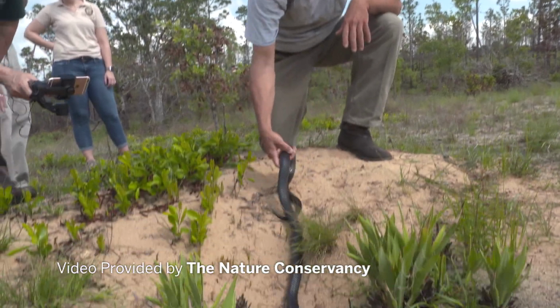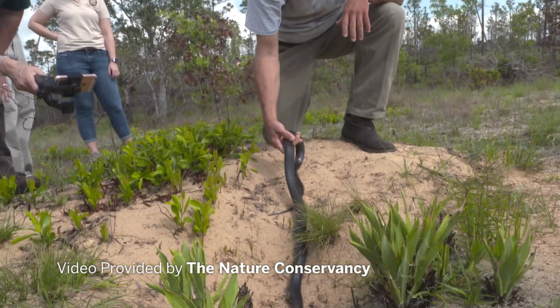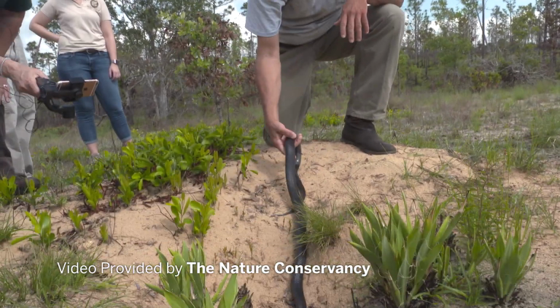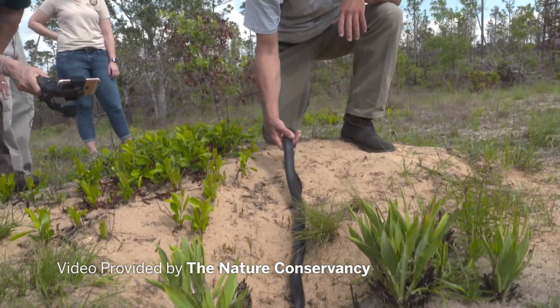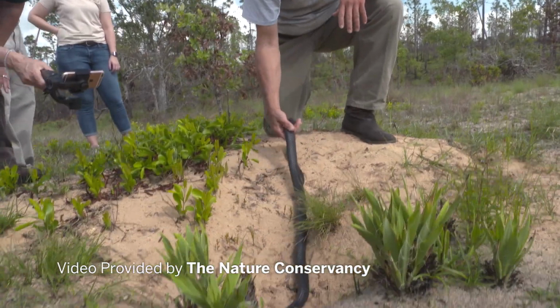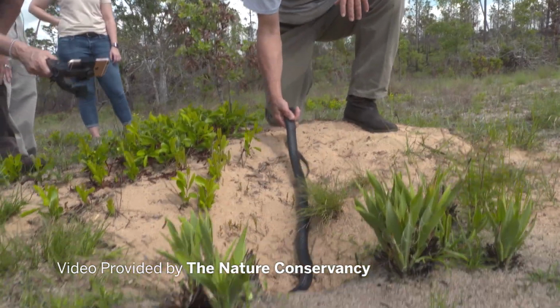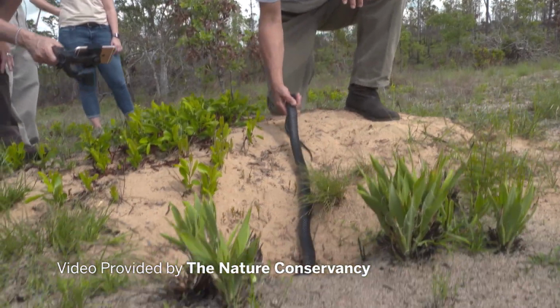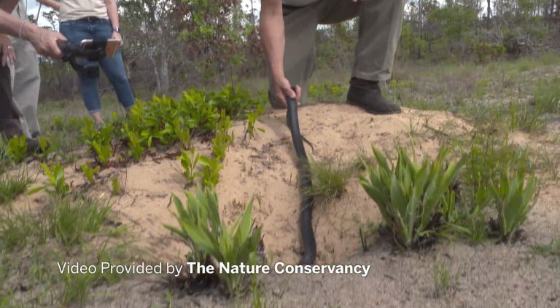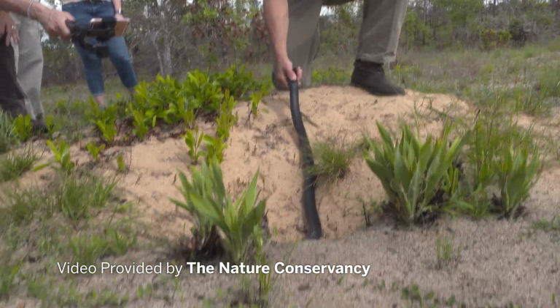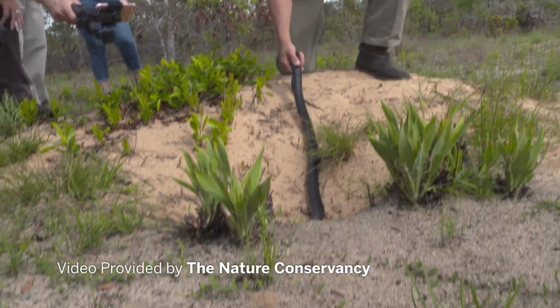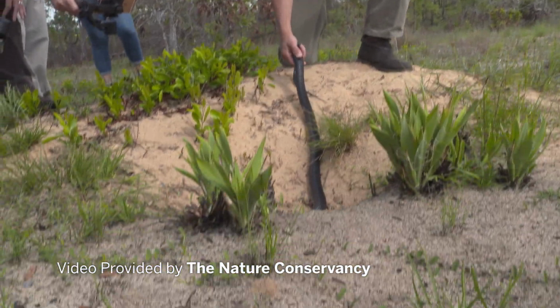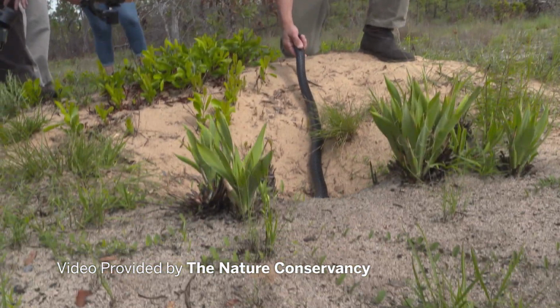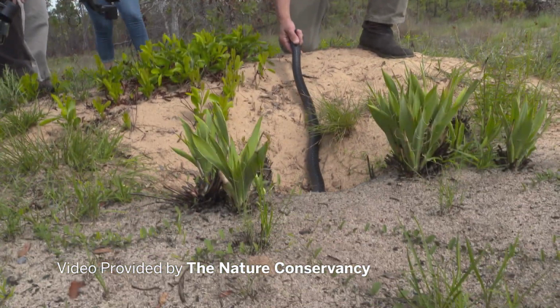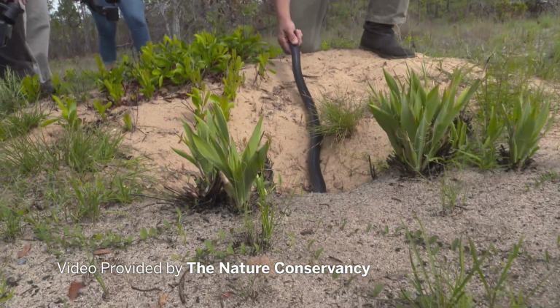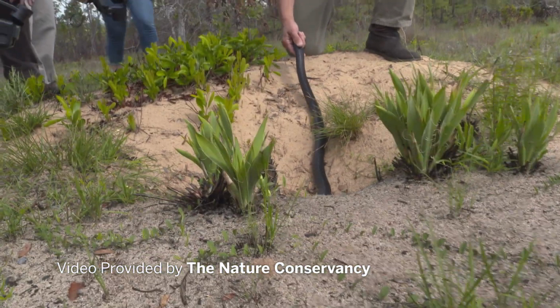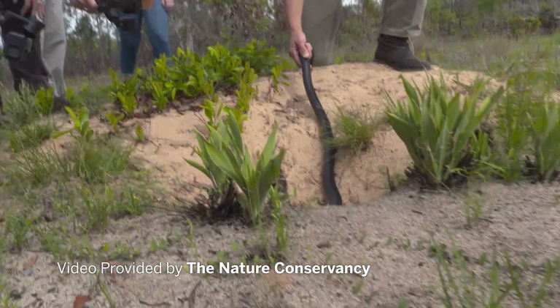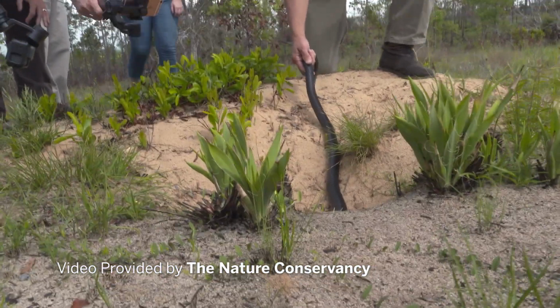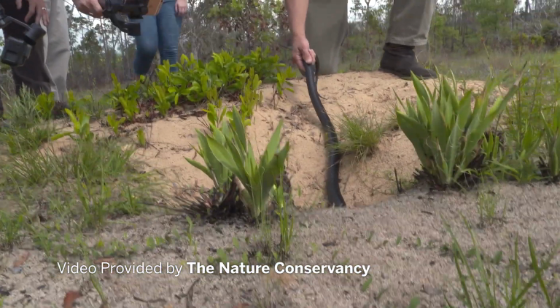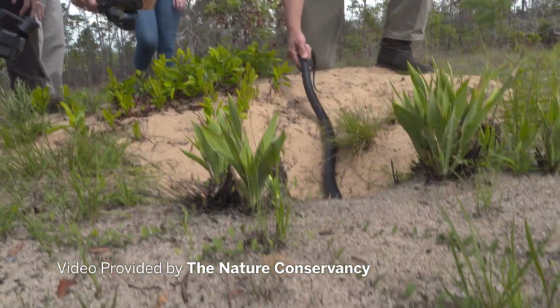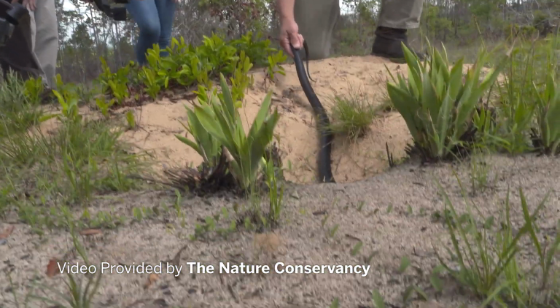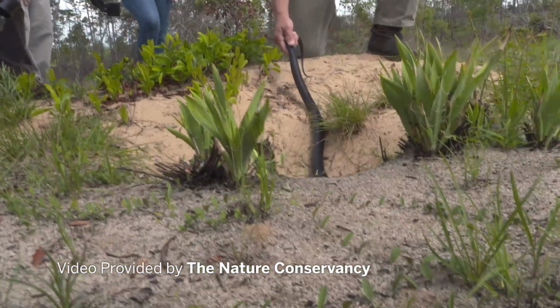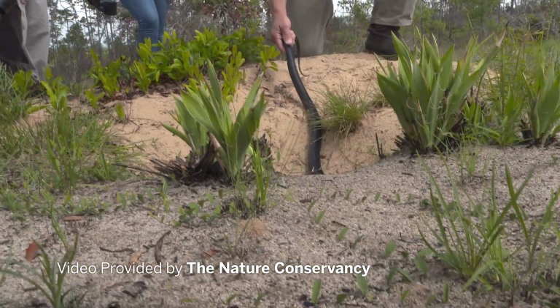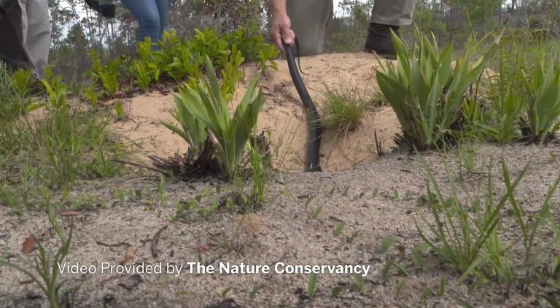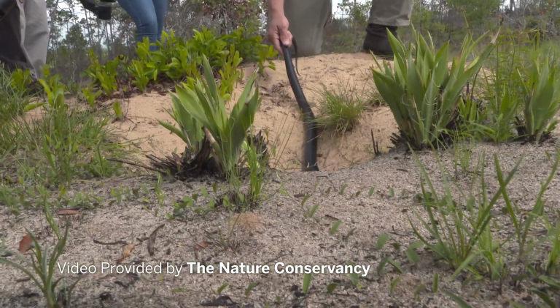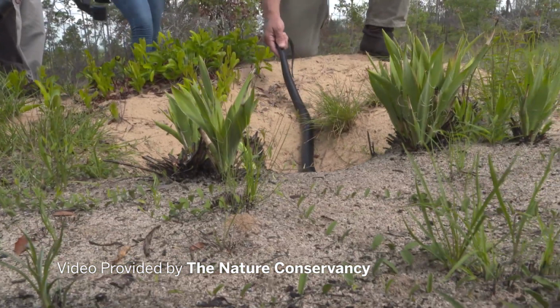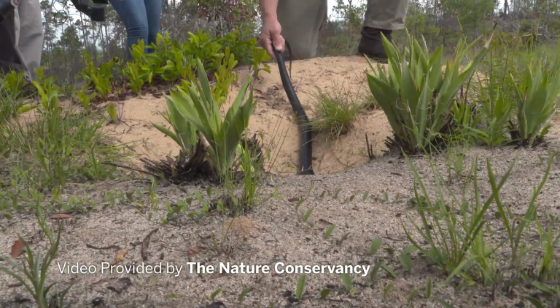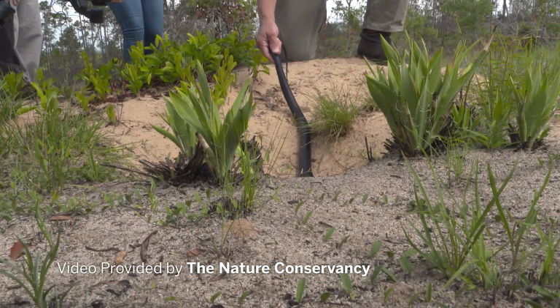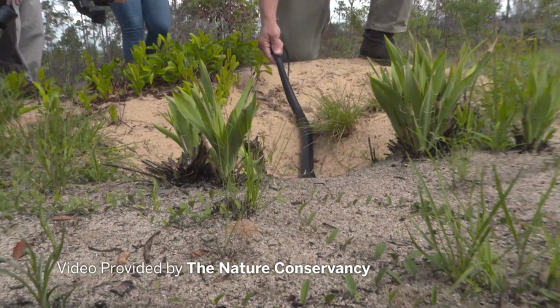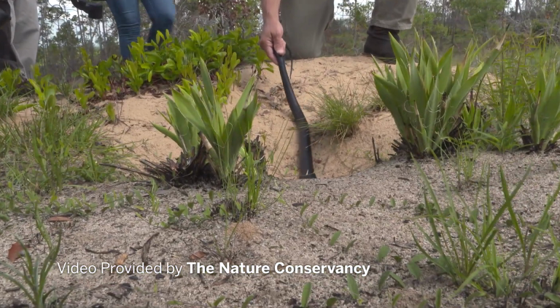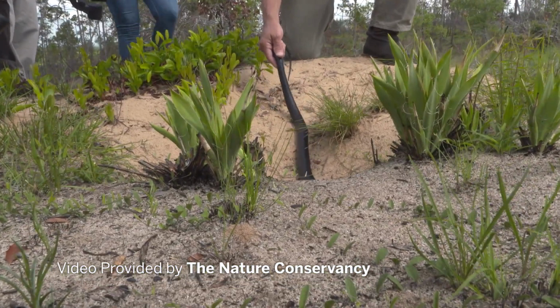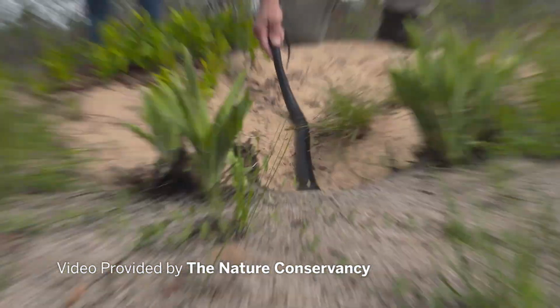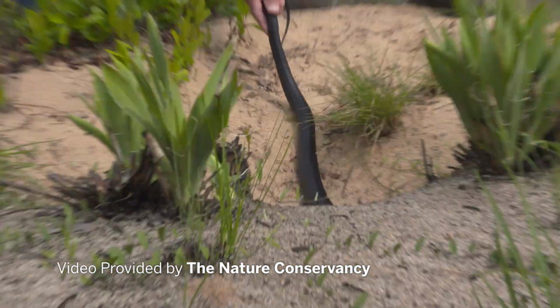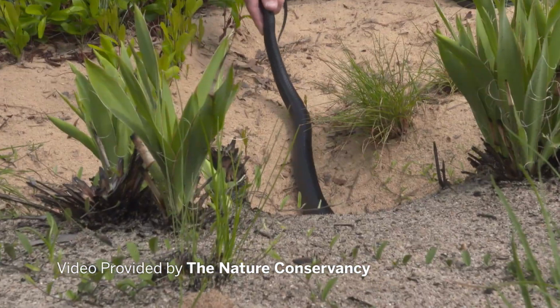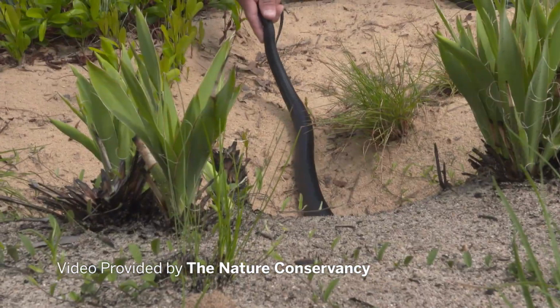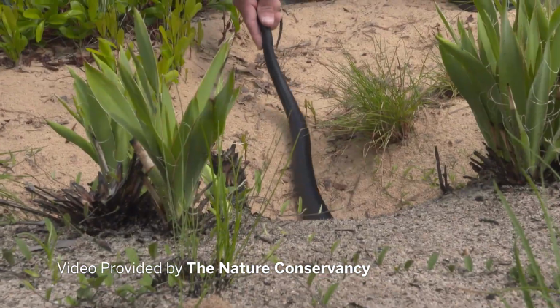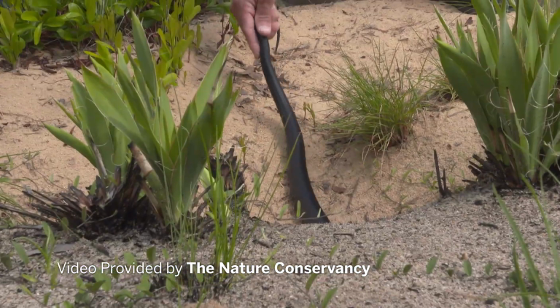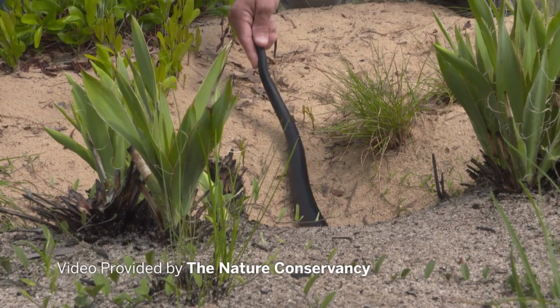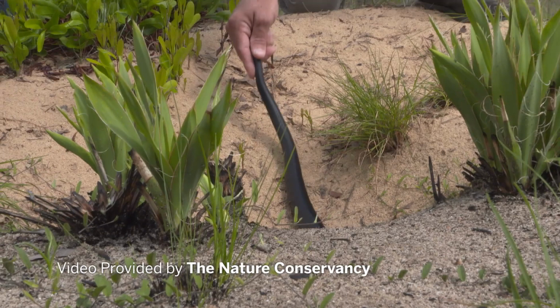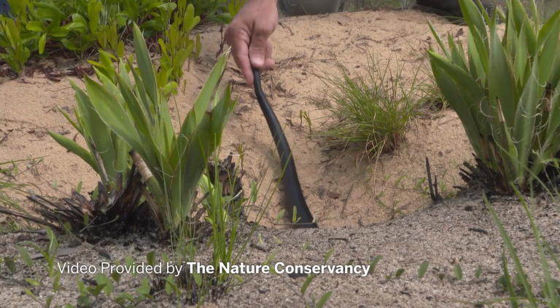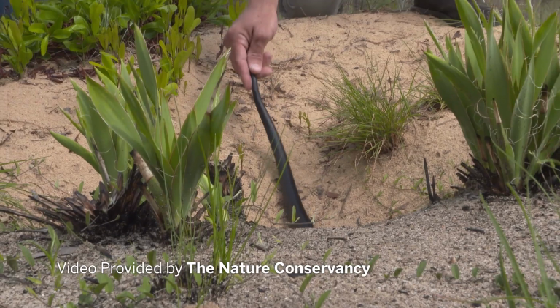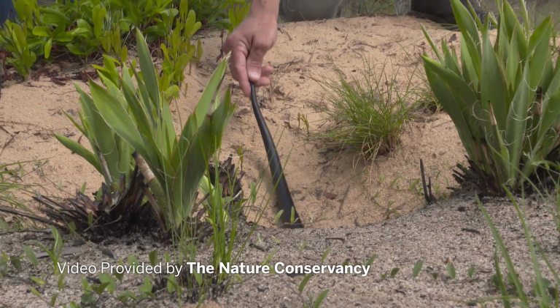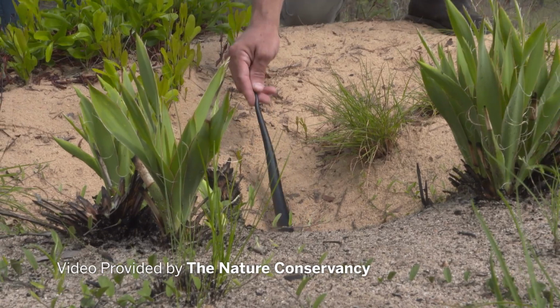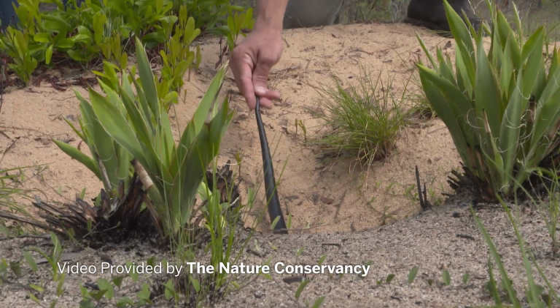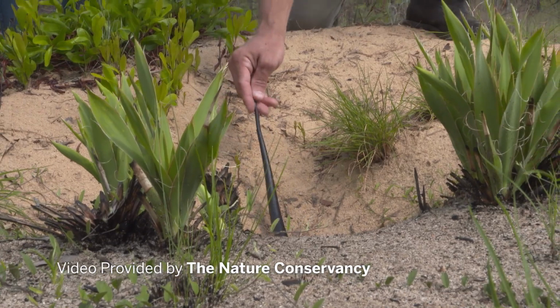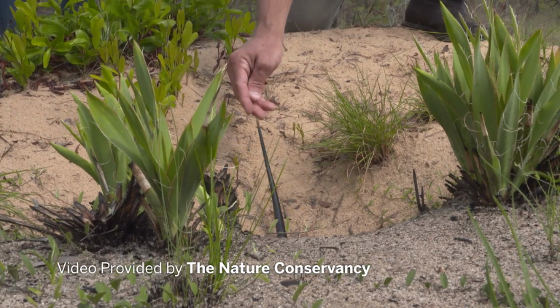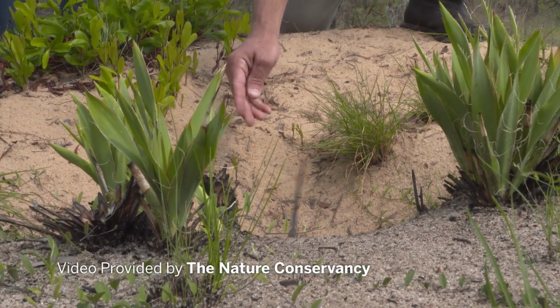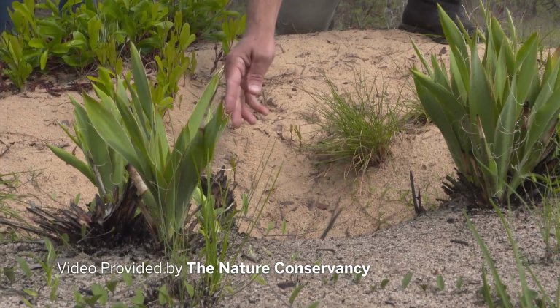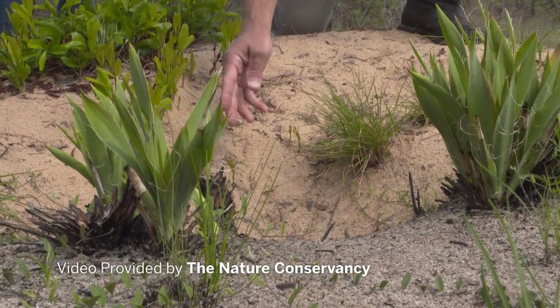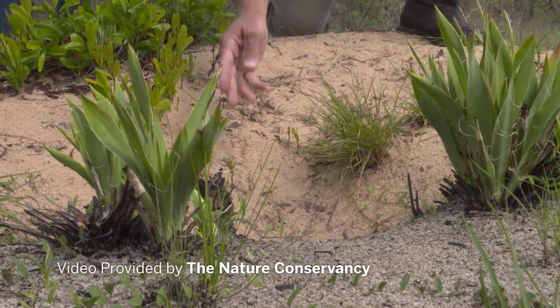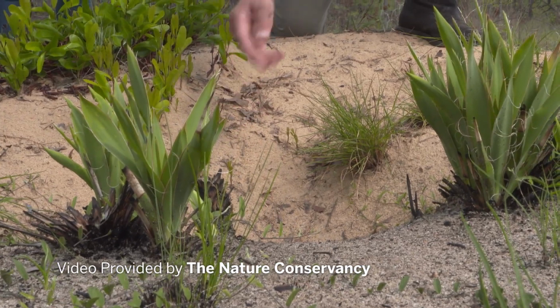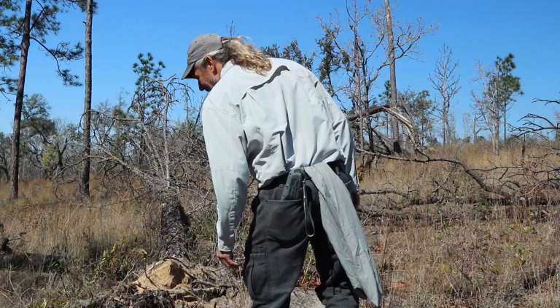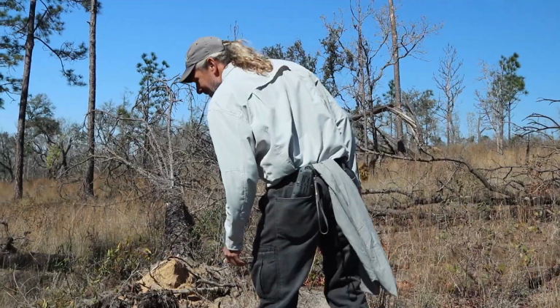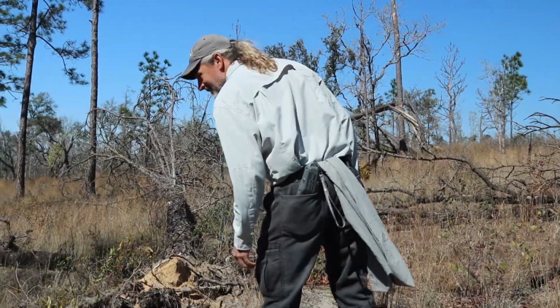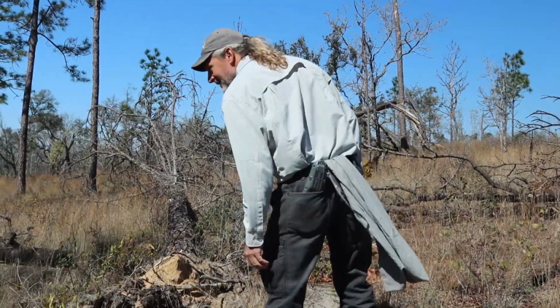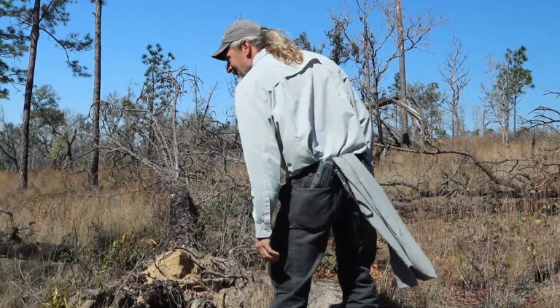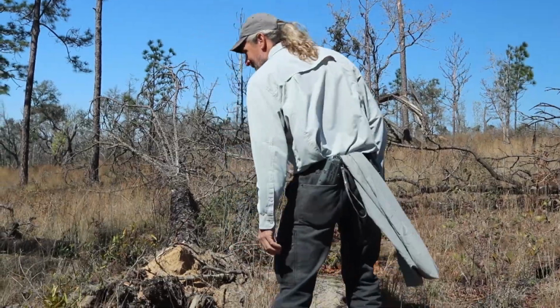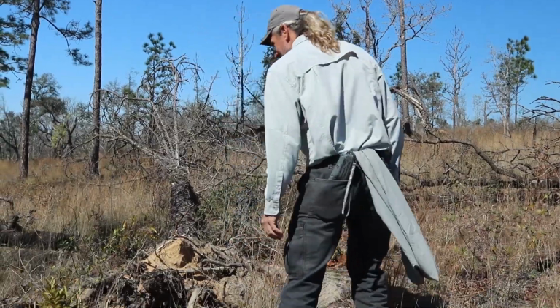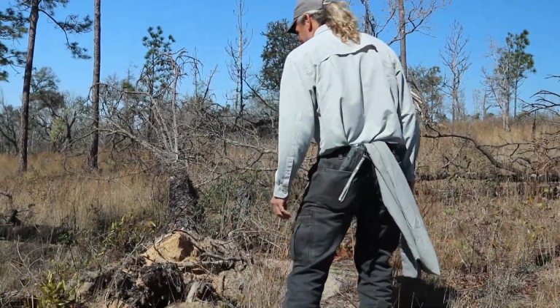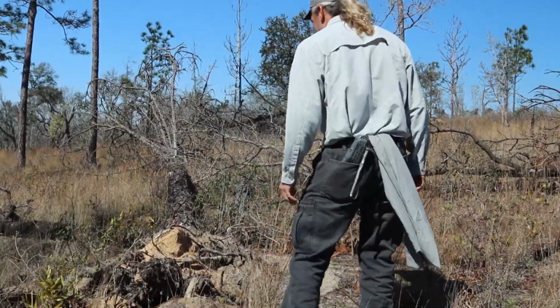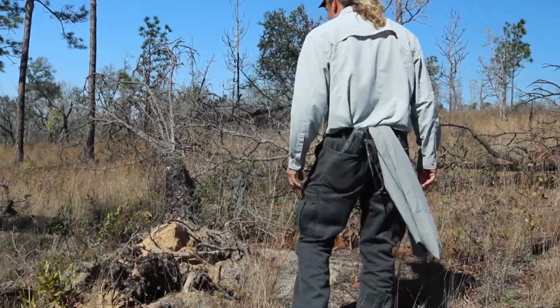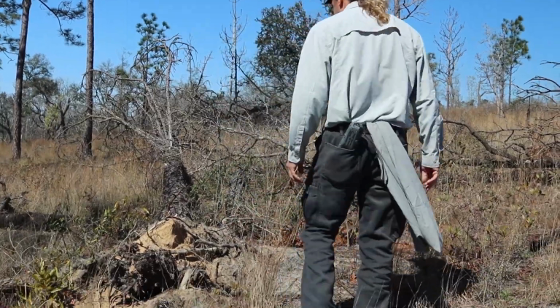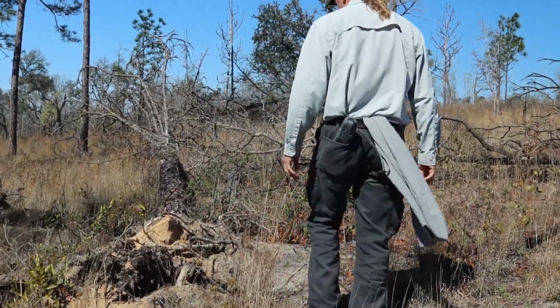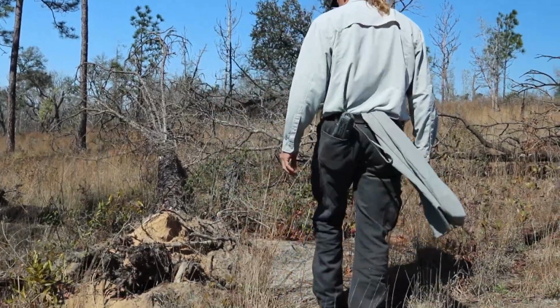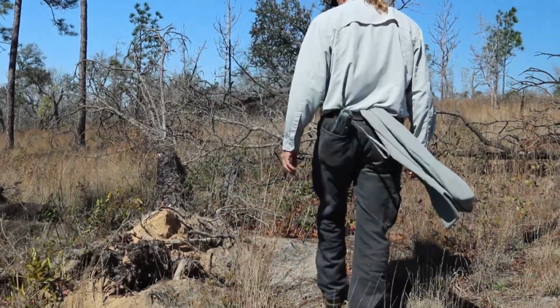They started releasing eastern indigos three years ago. The snakes are released into gopher tortoise burrows, and that's where we're looking for them today.